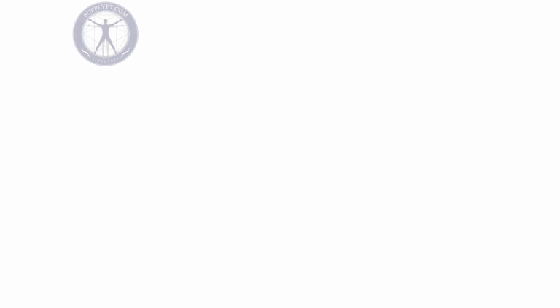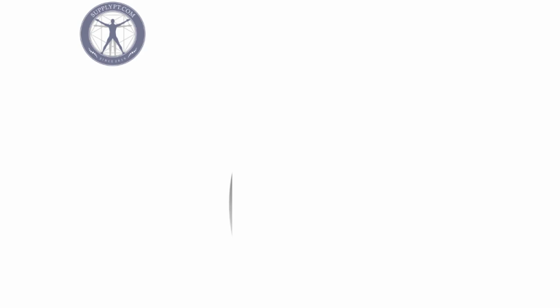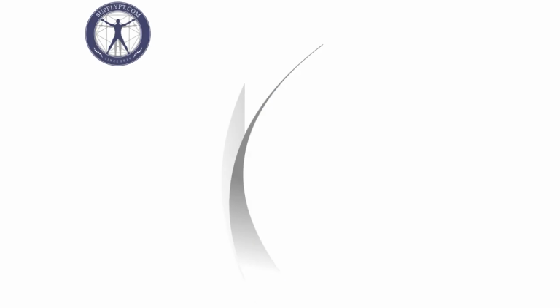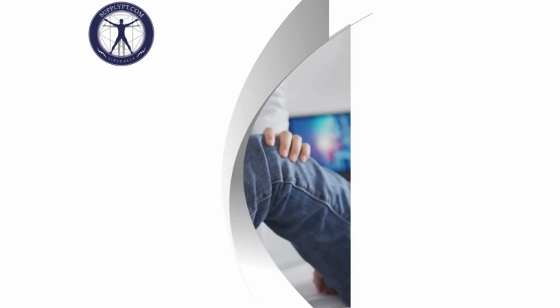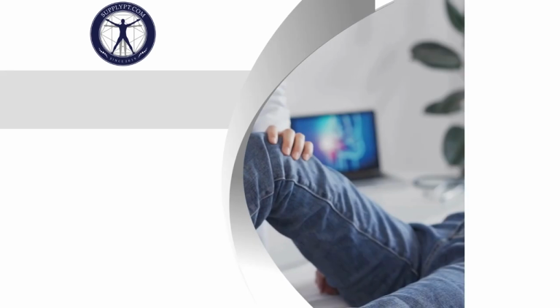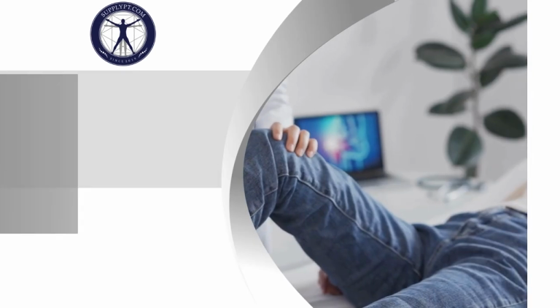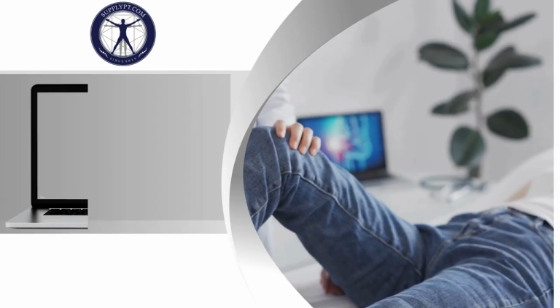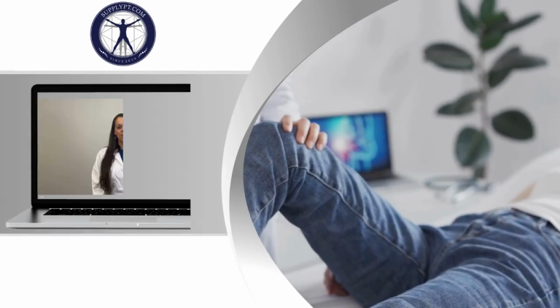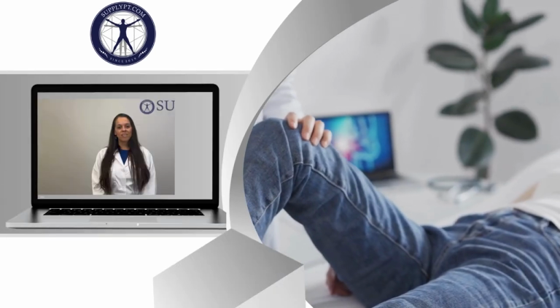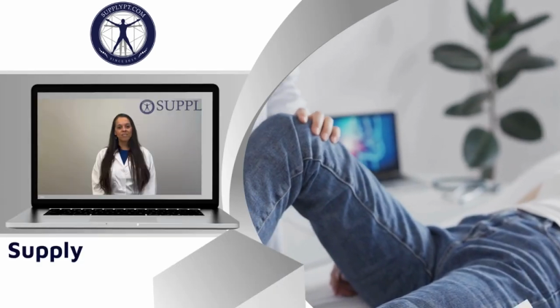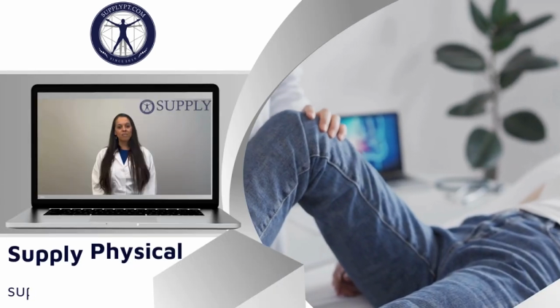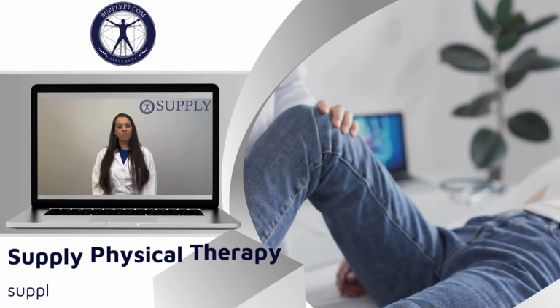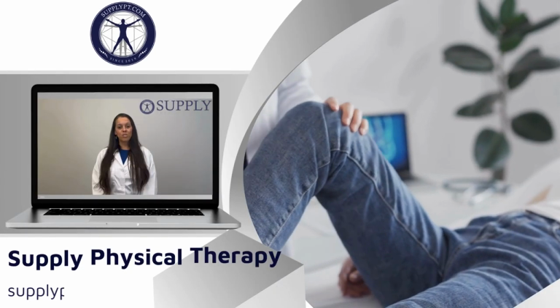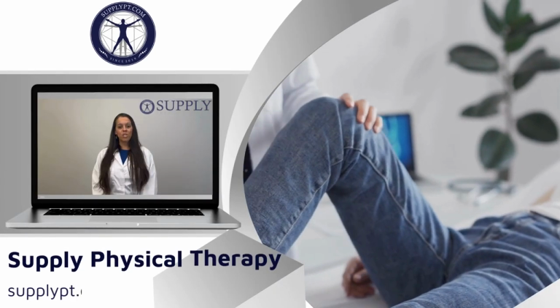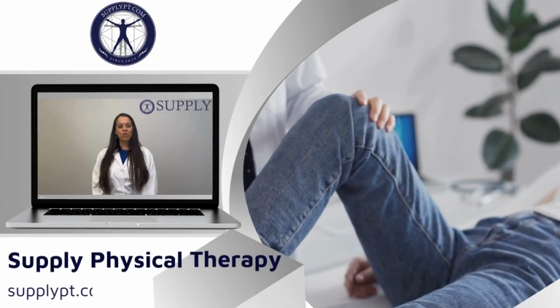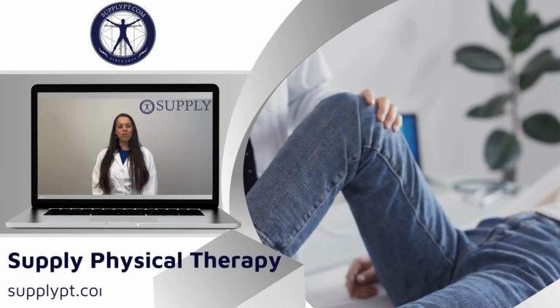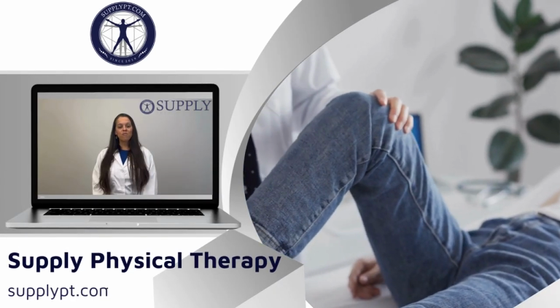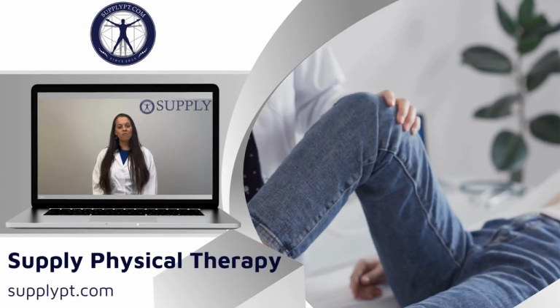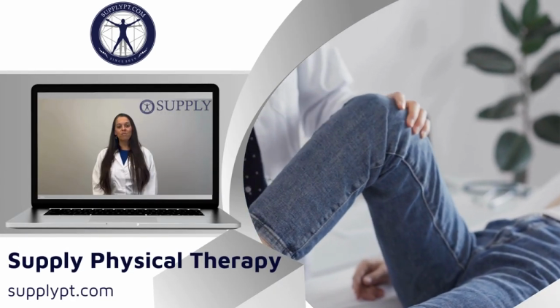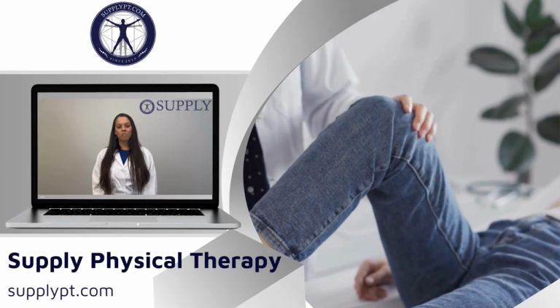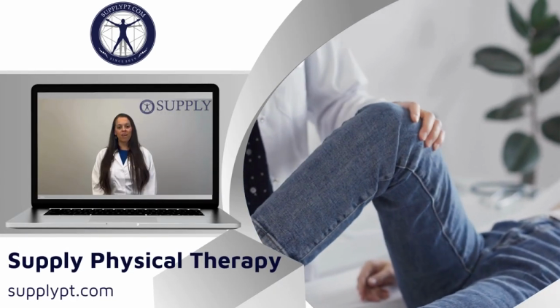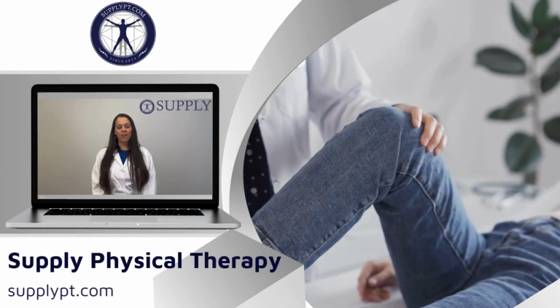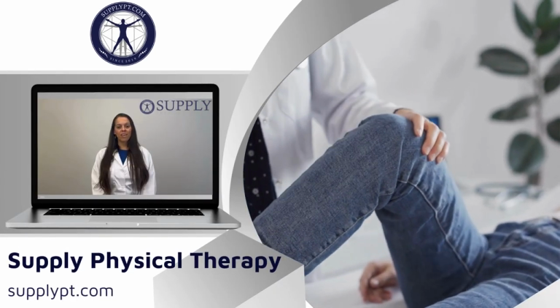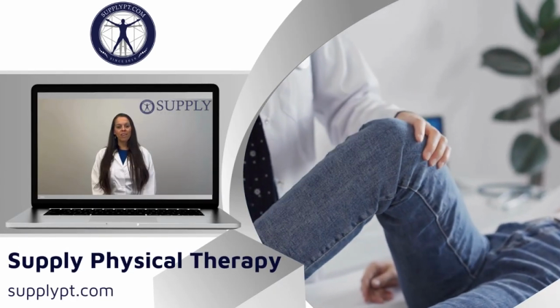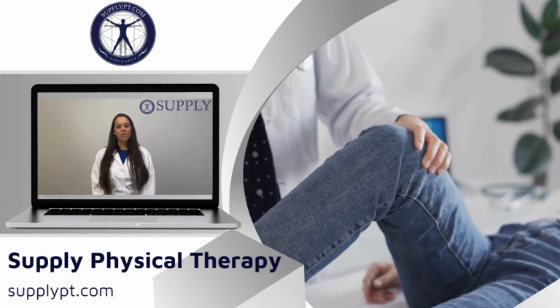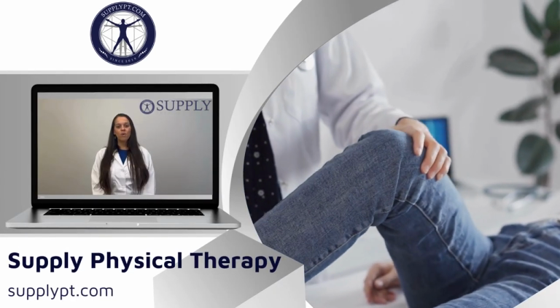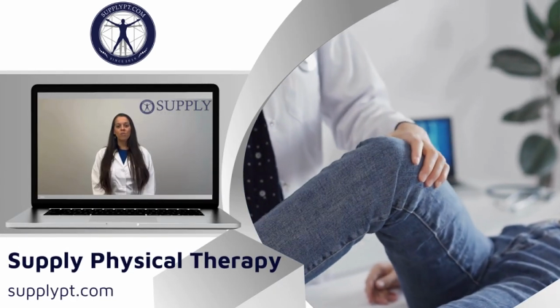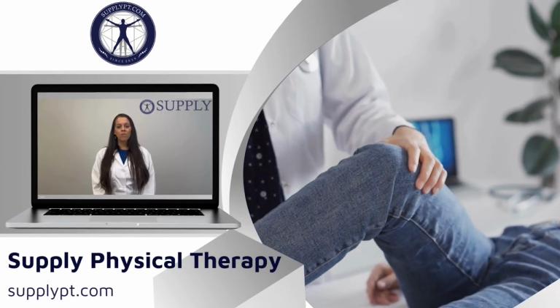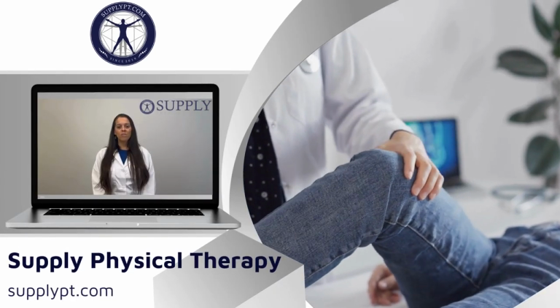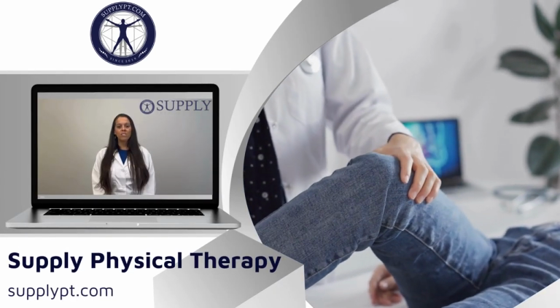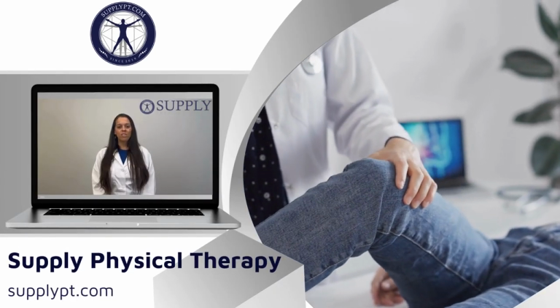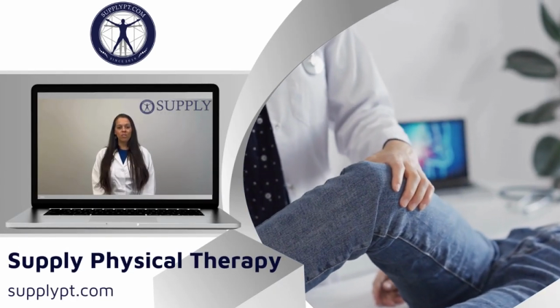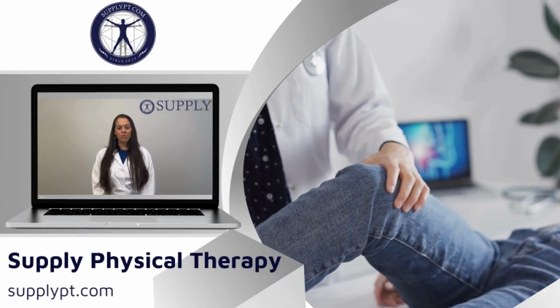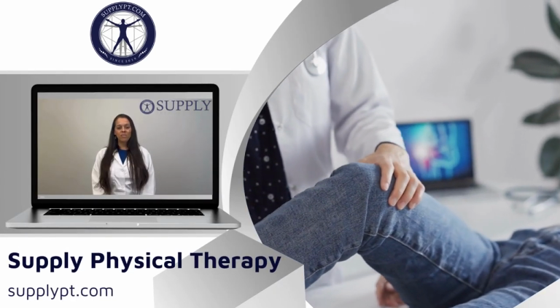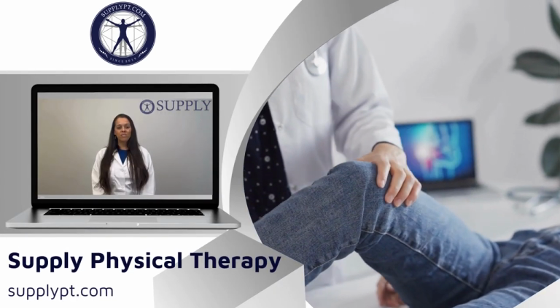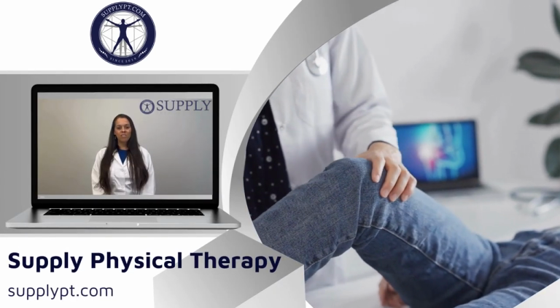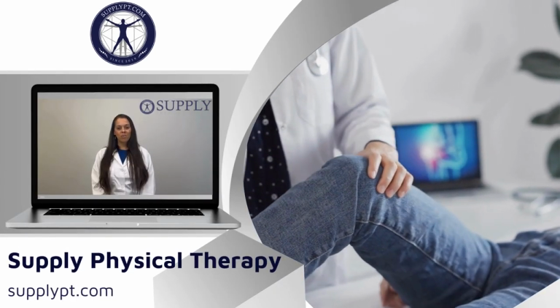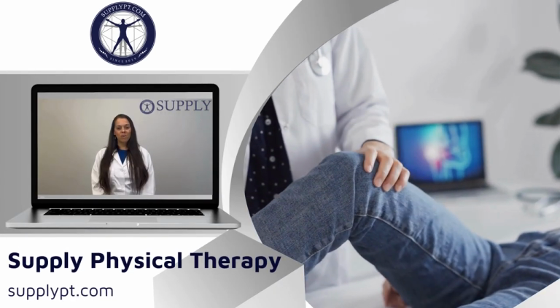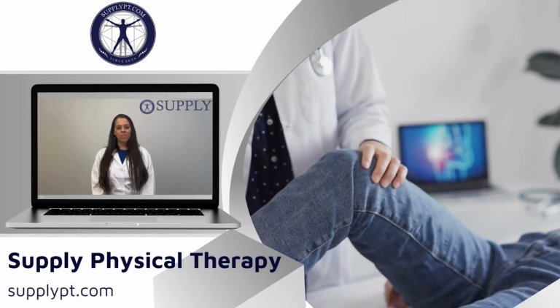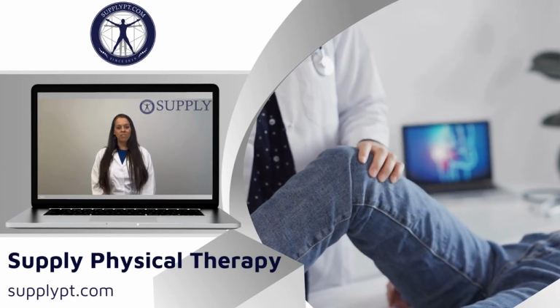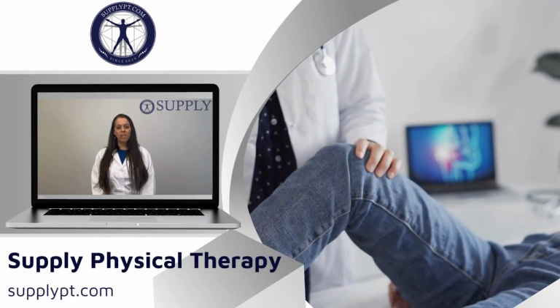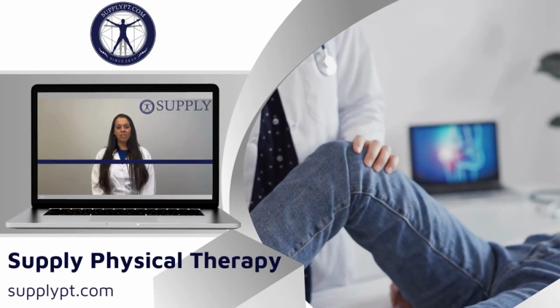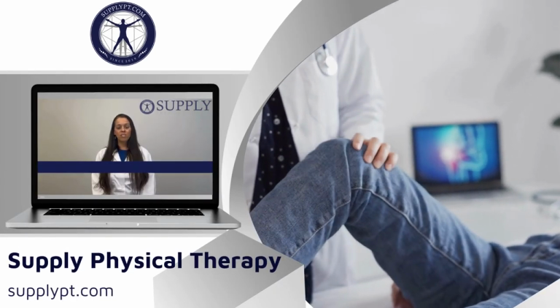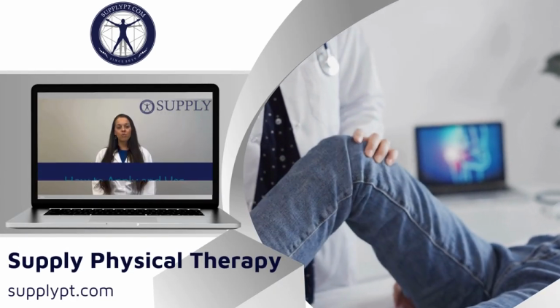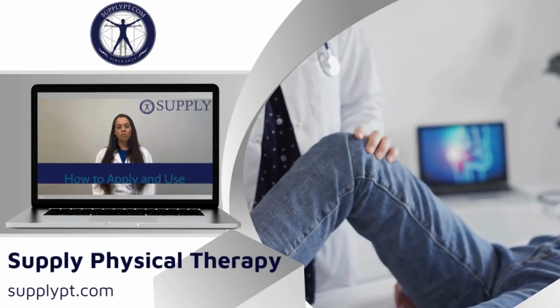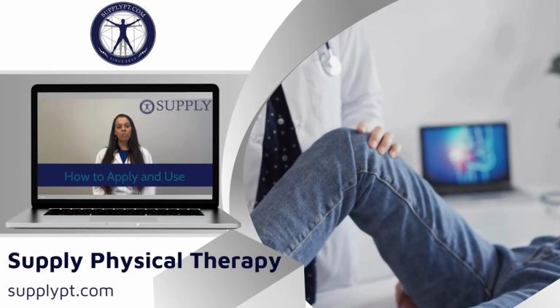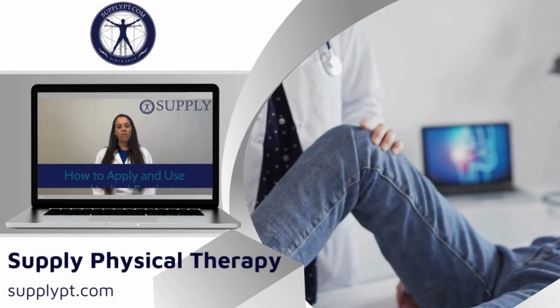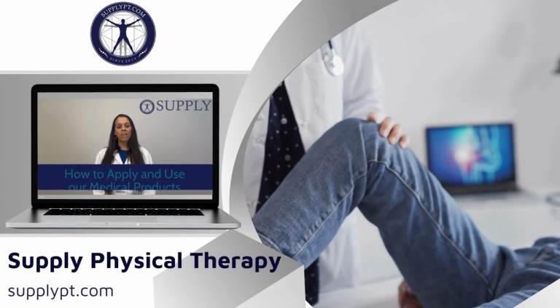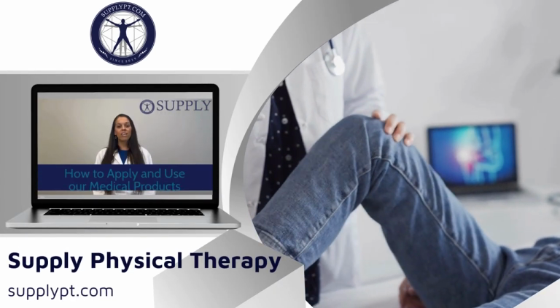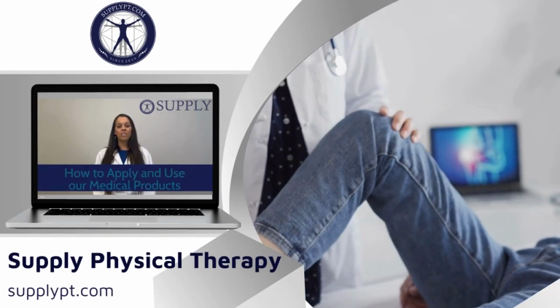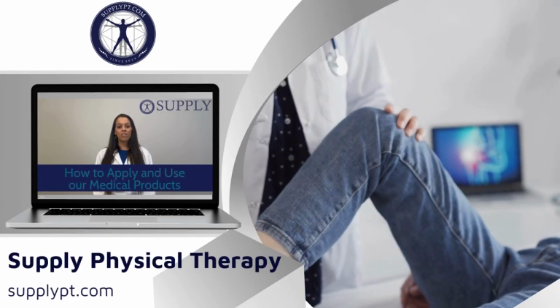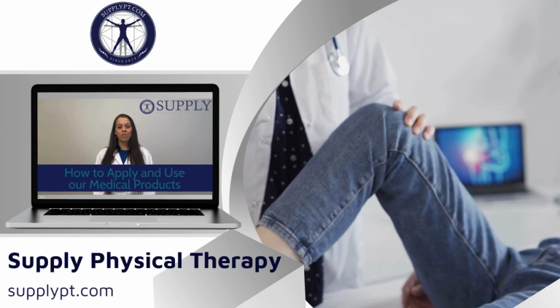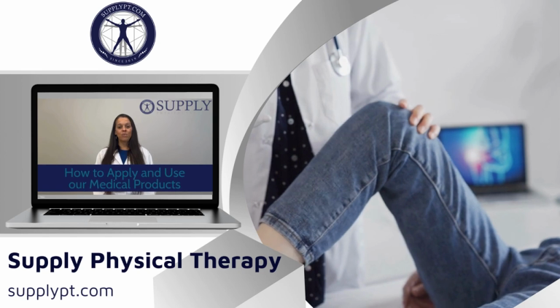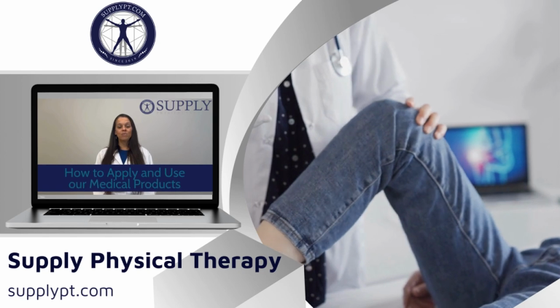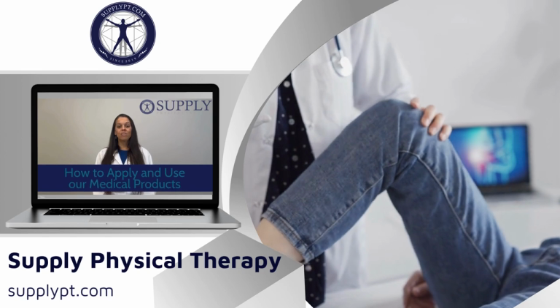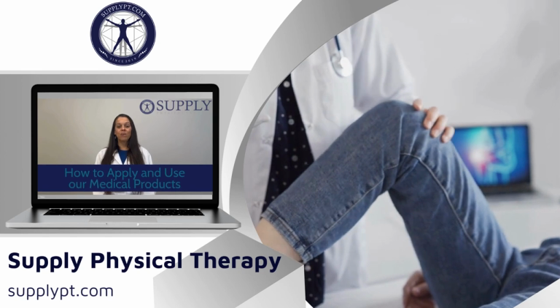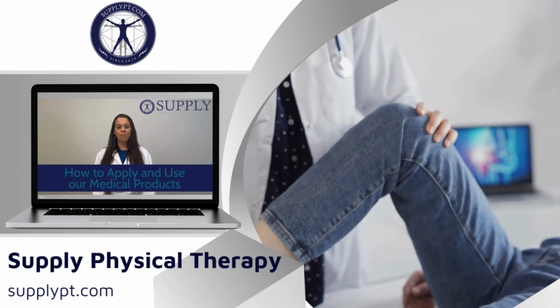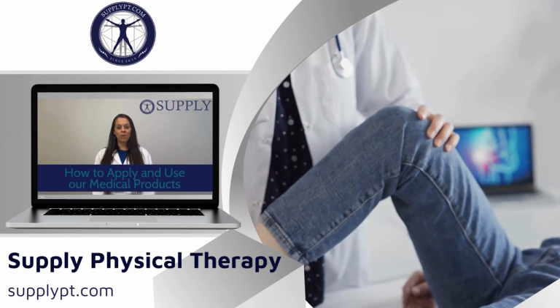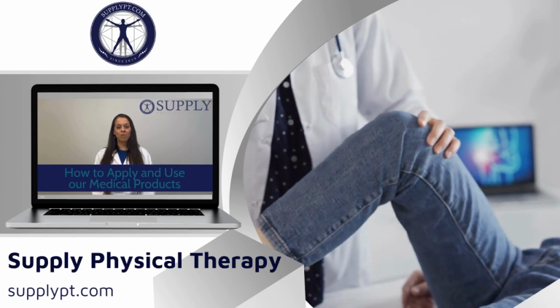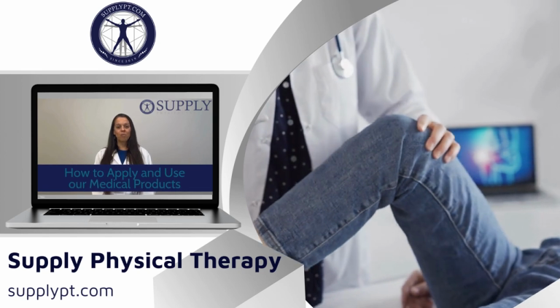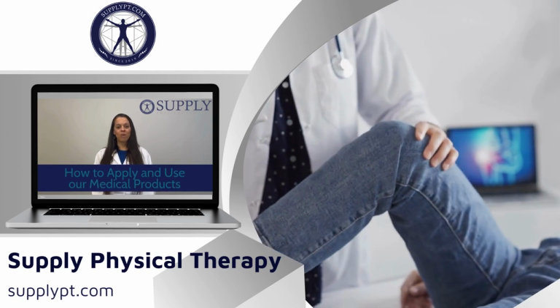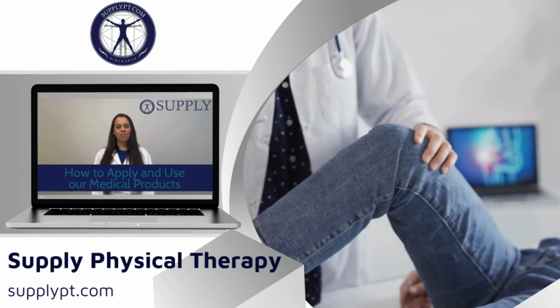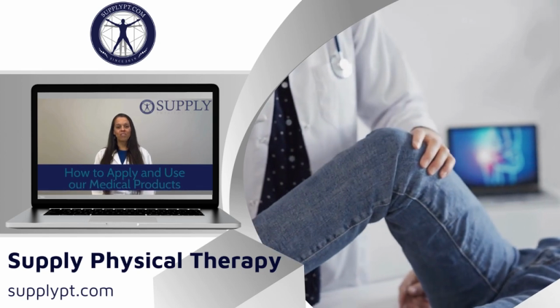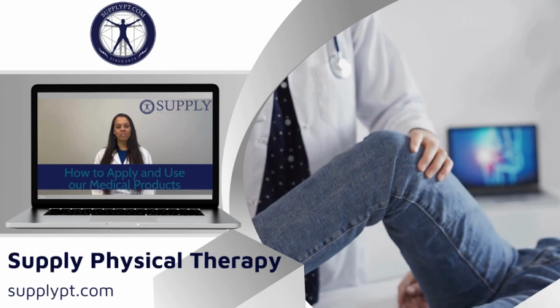Hi guys, Michelle here from Supply with our continuing series on how to apply and use our medical products.